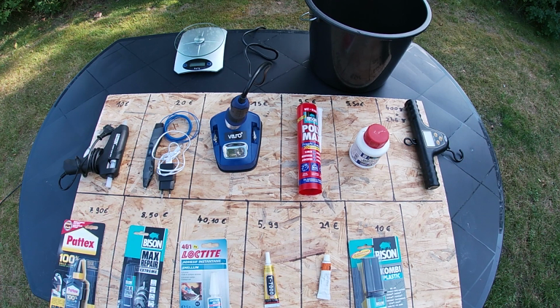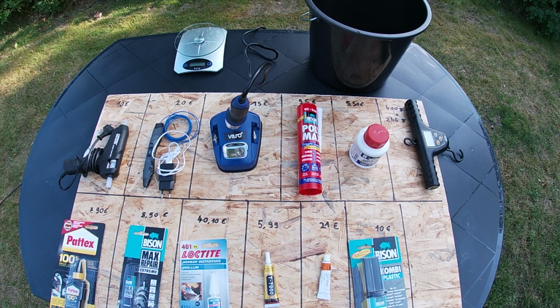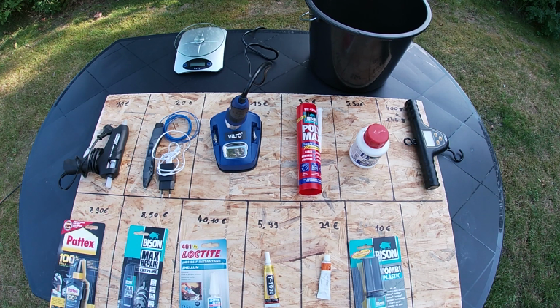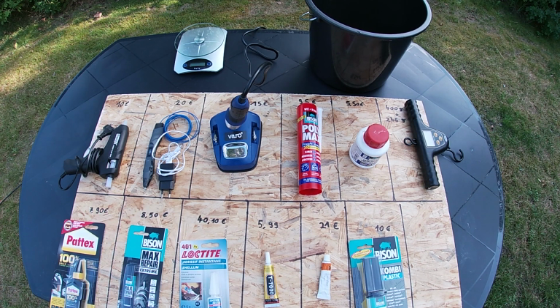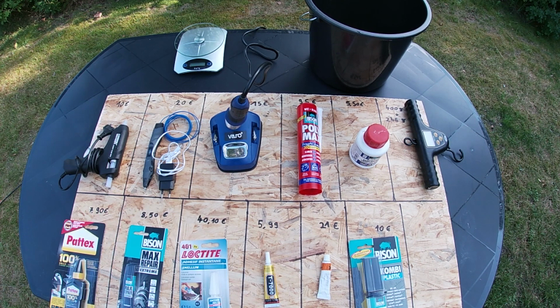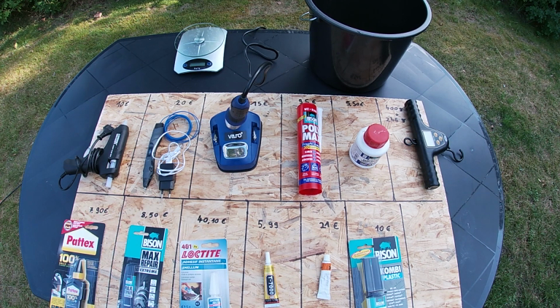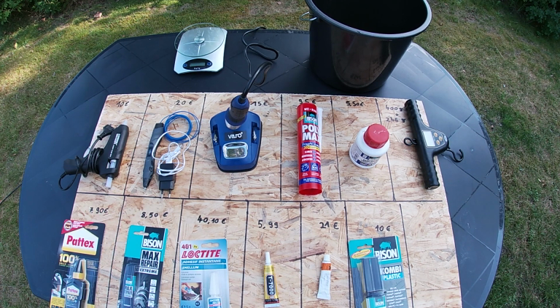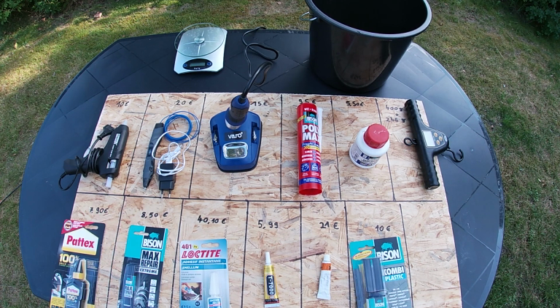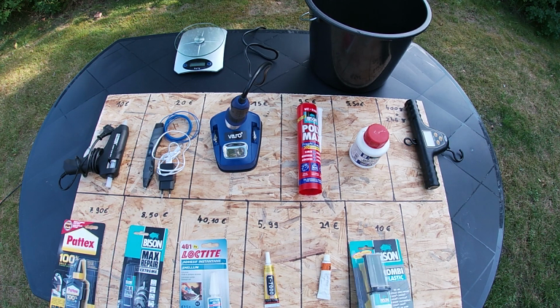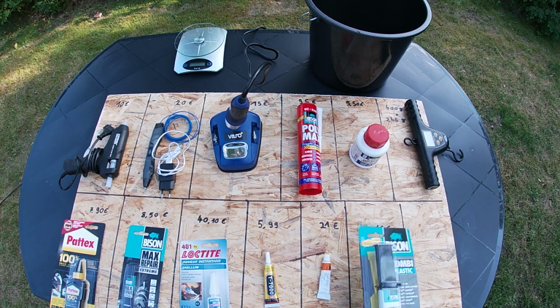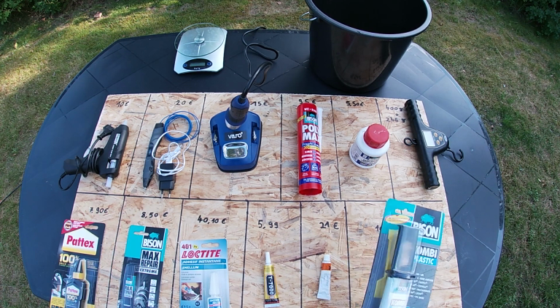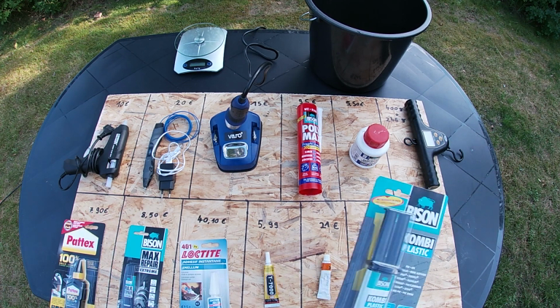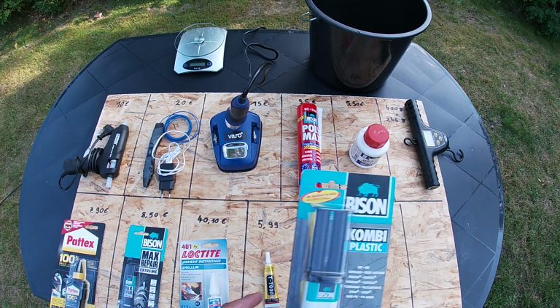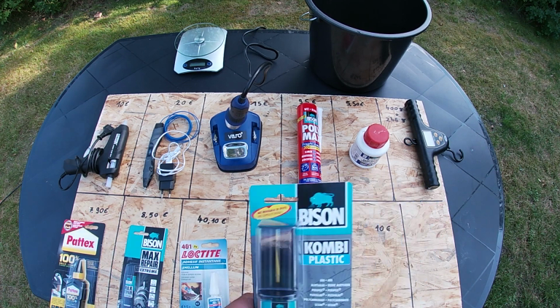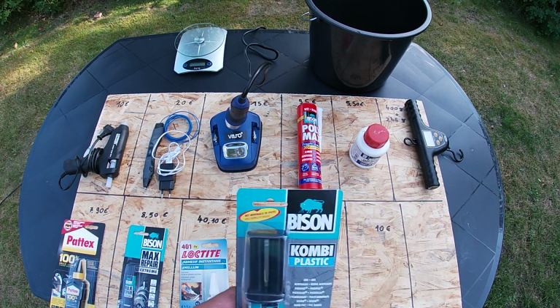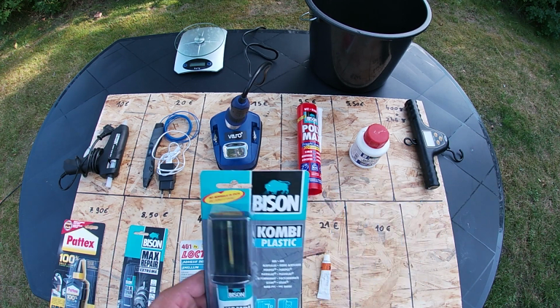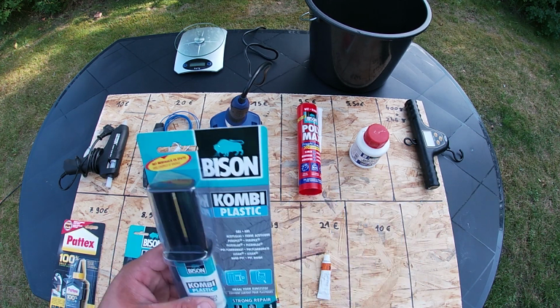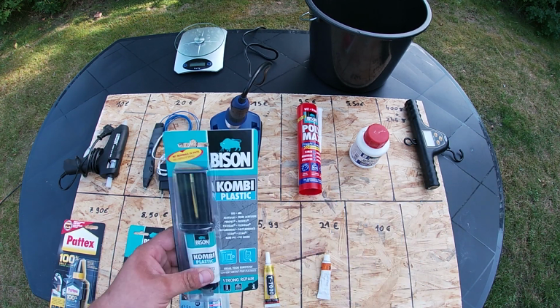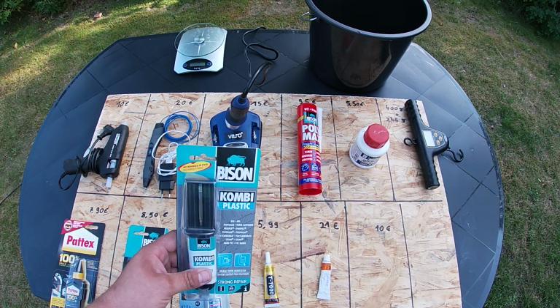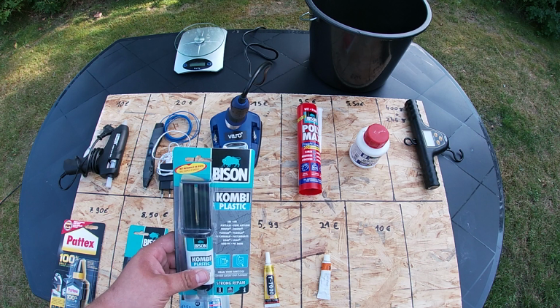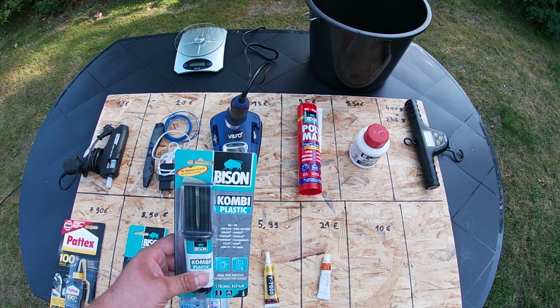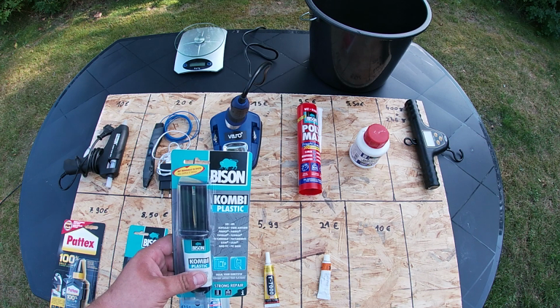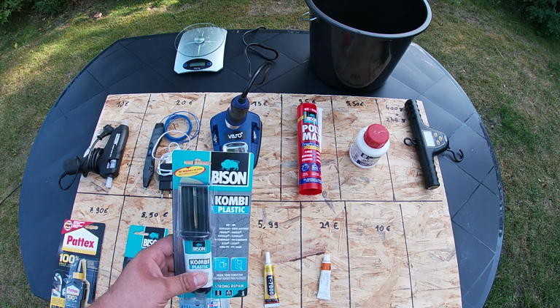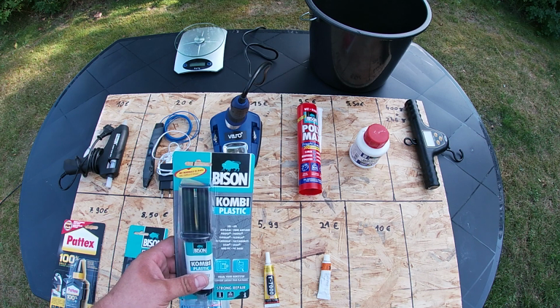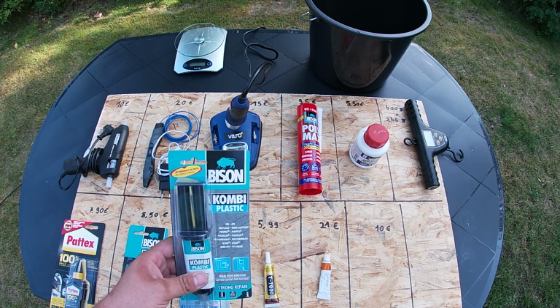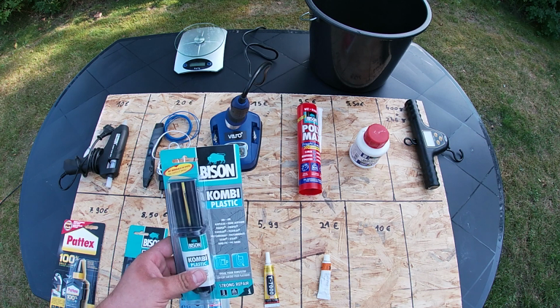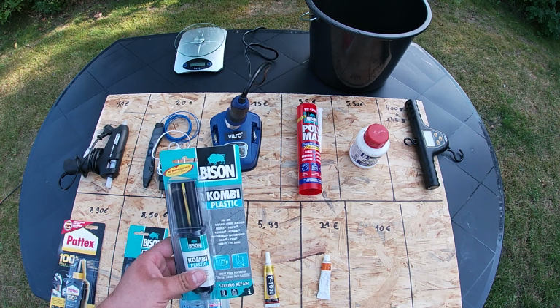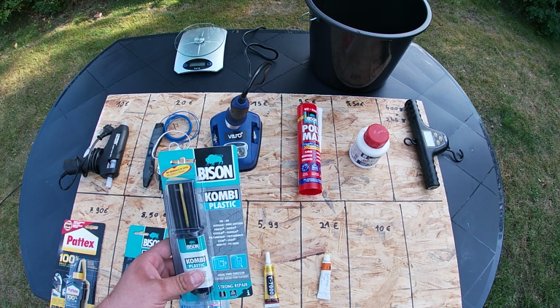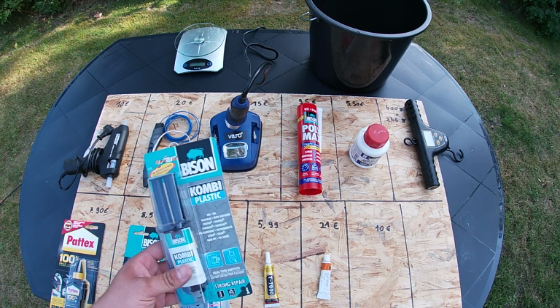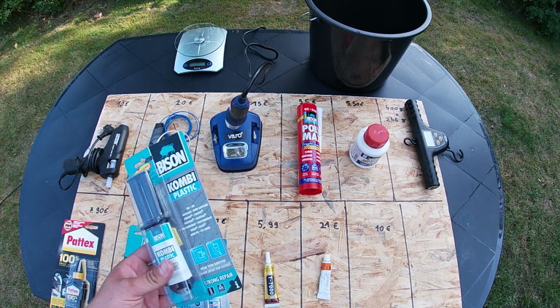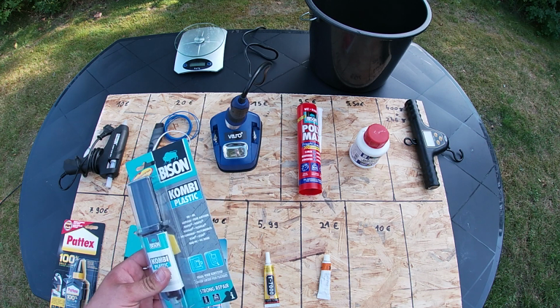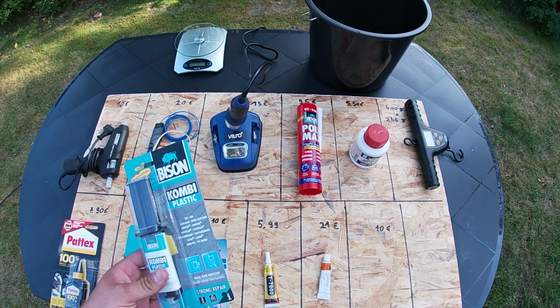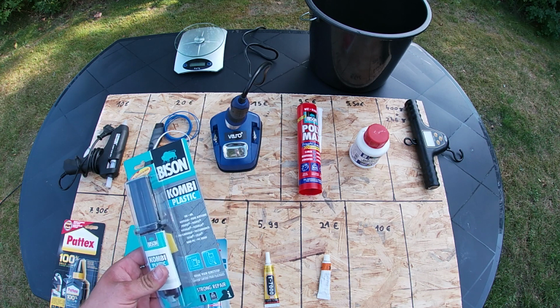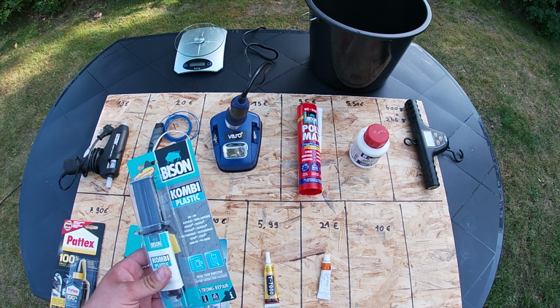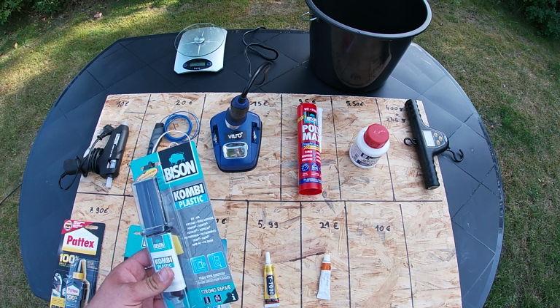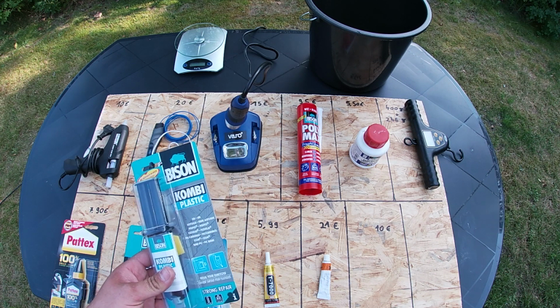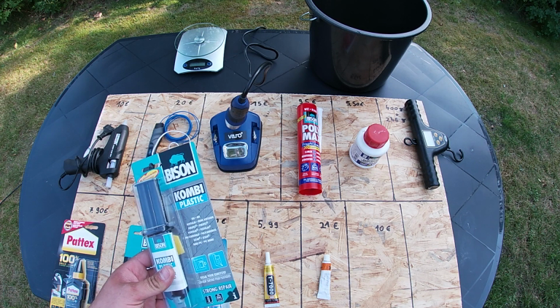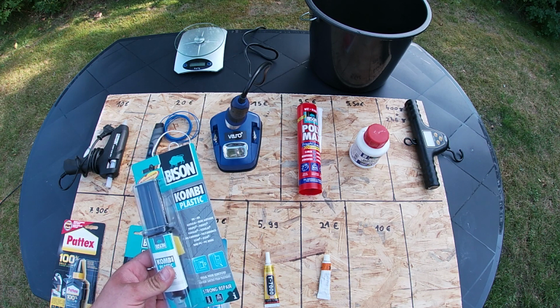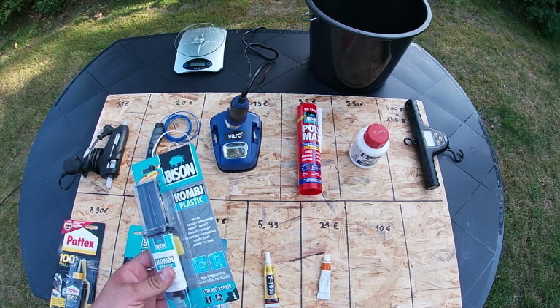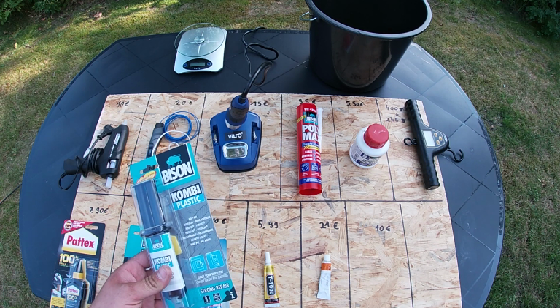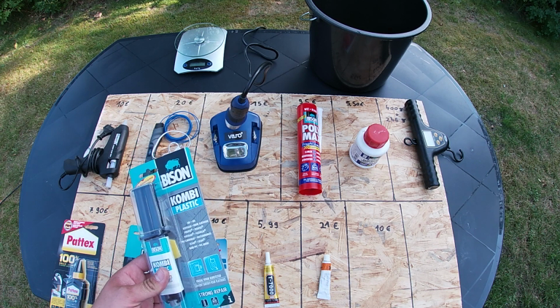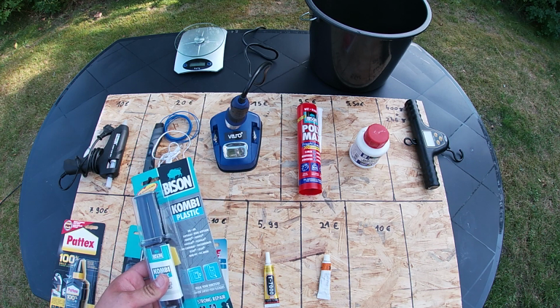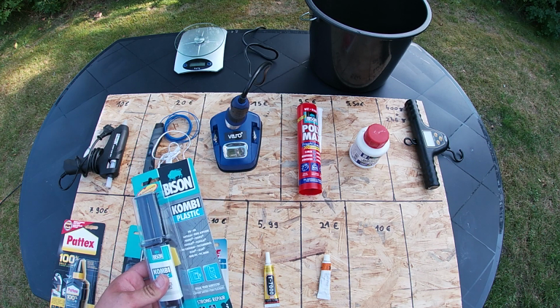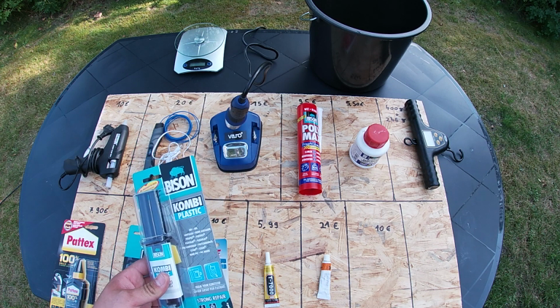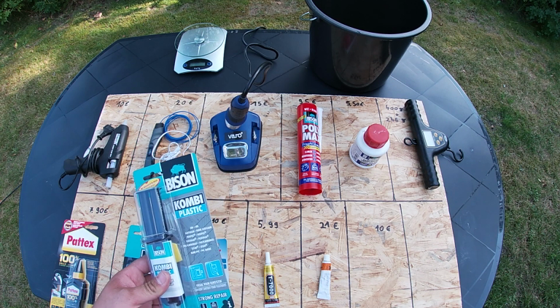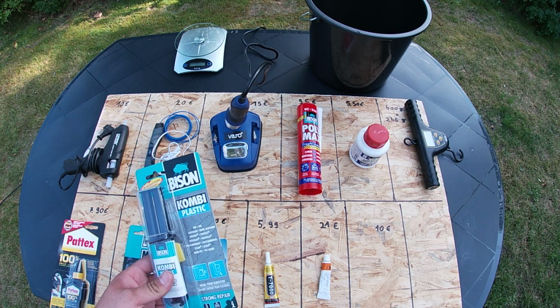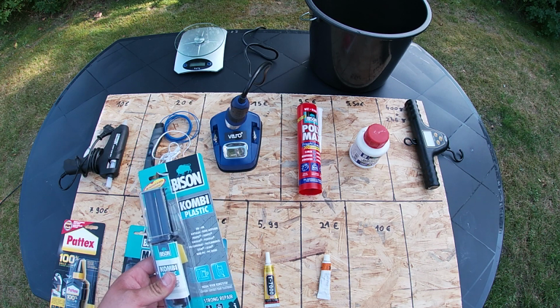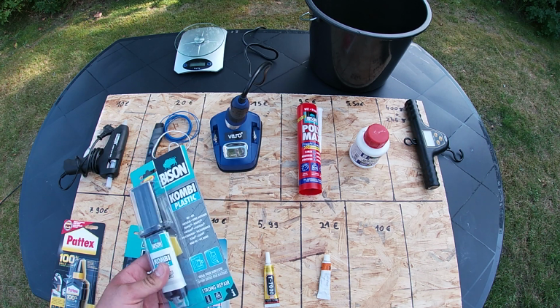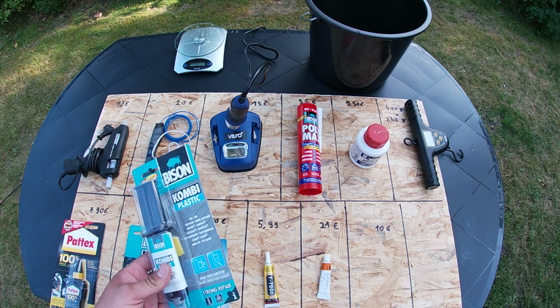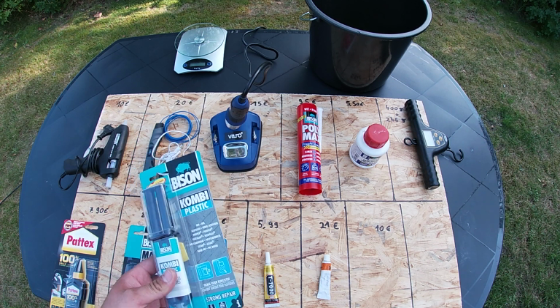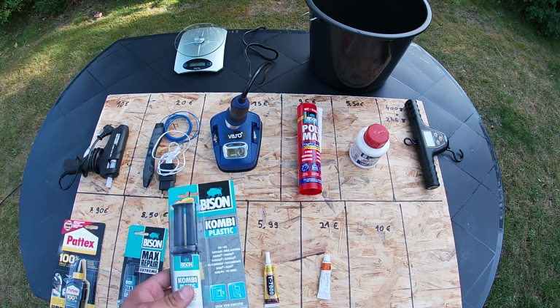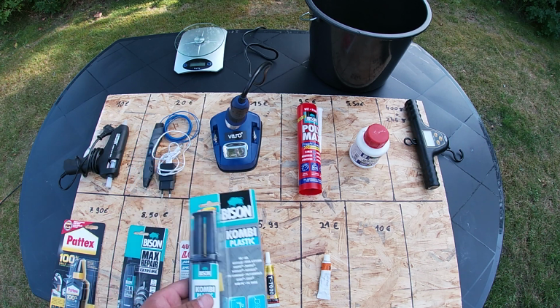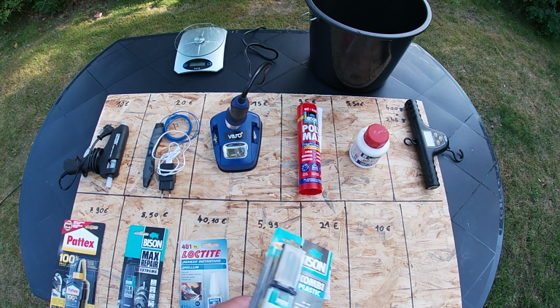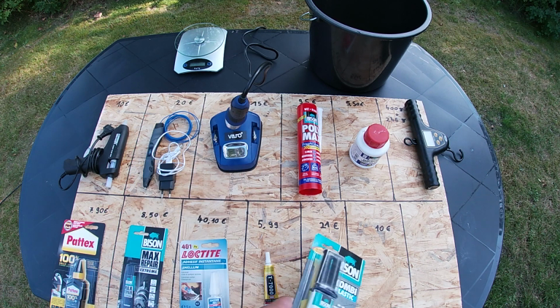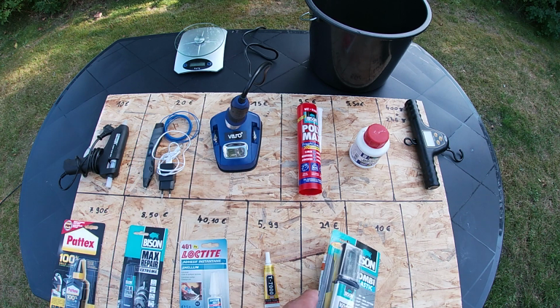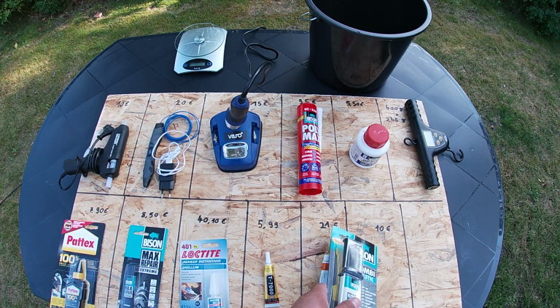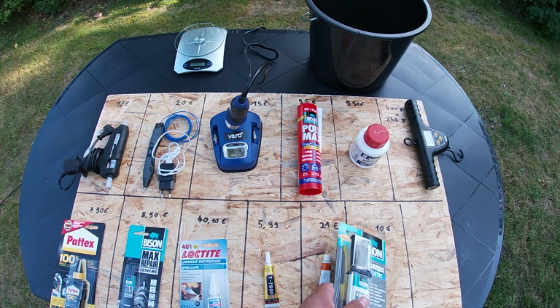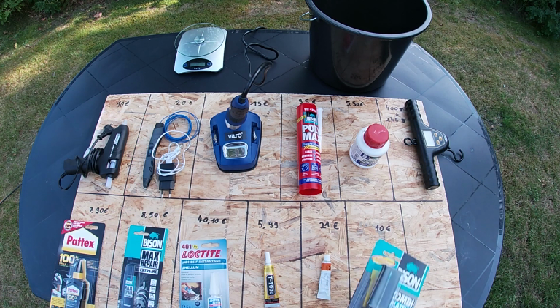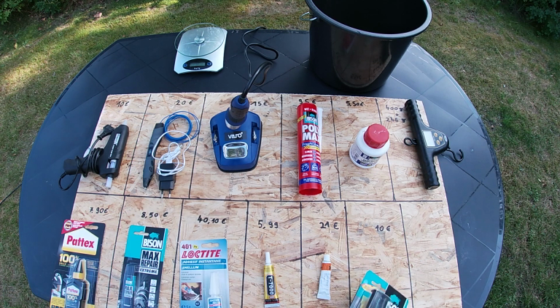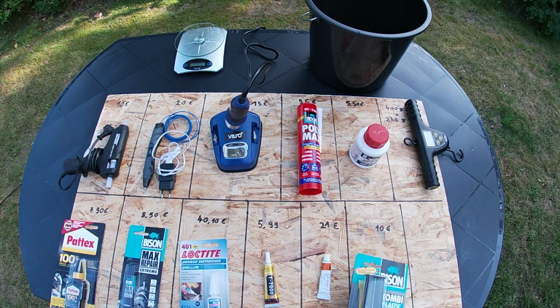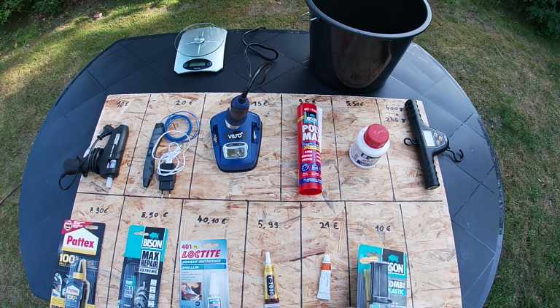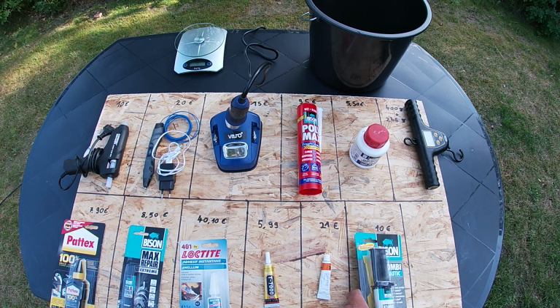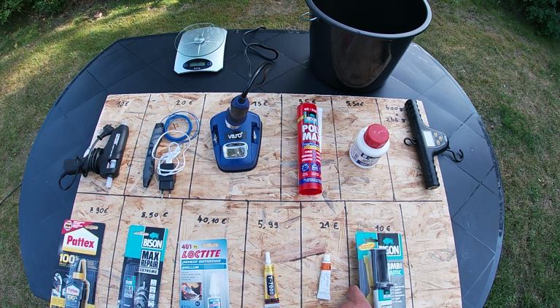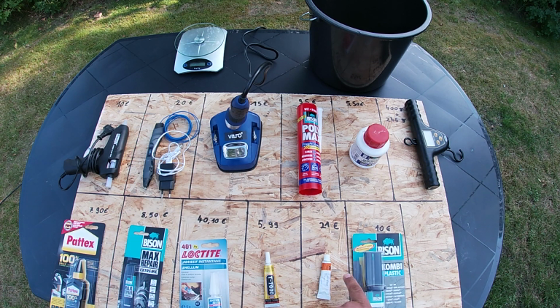I also found a two-component glue which I think must work well. And it's not so expensive — it costs only €10.00.